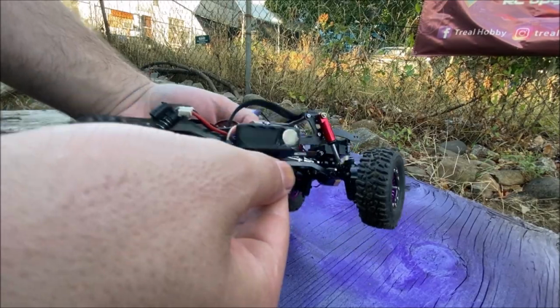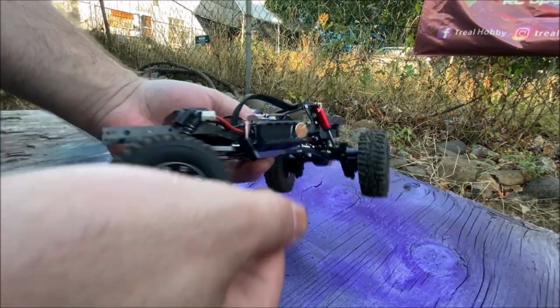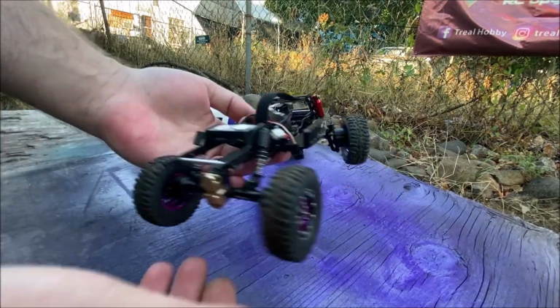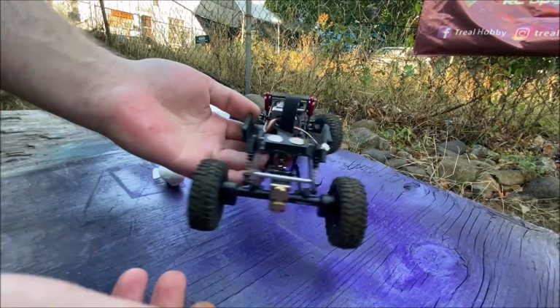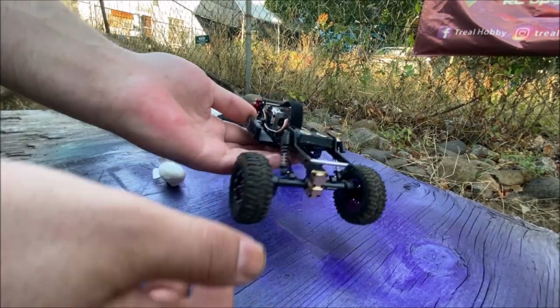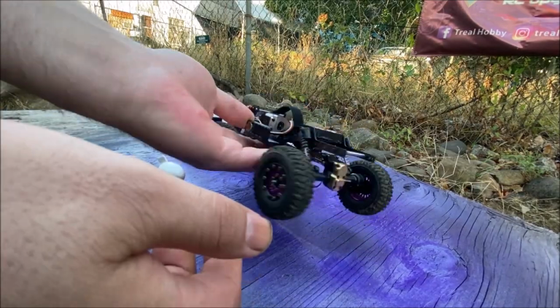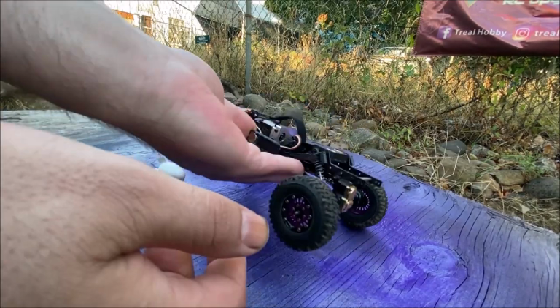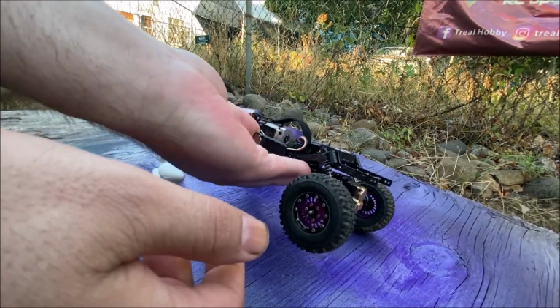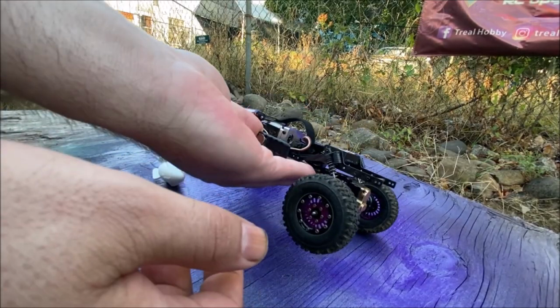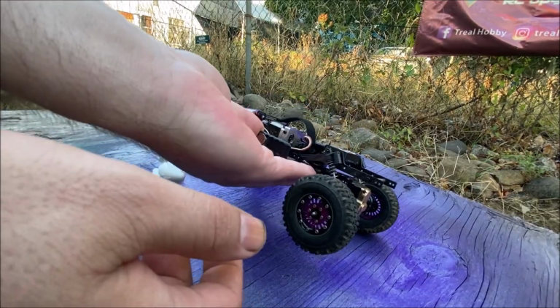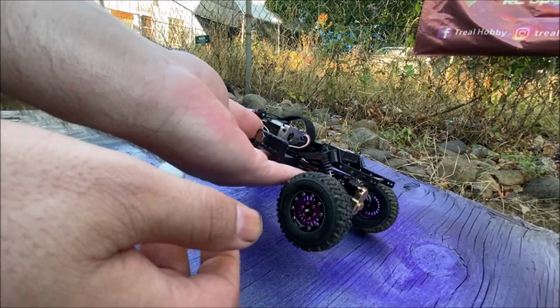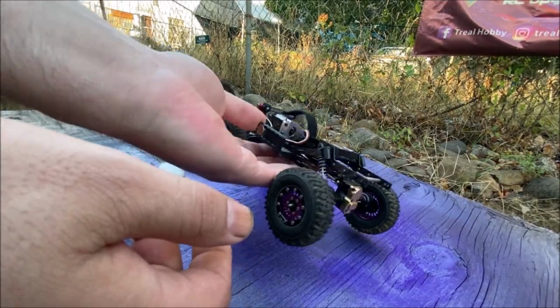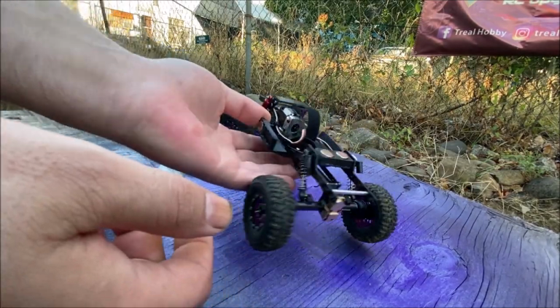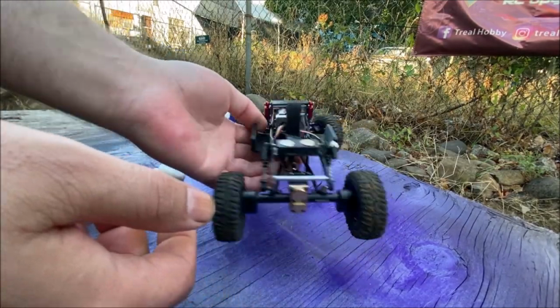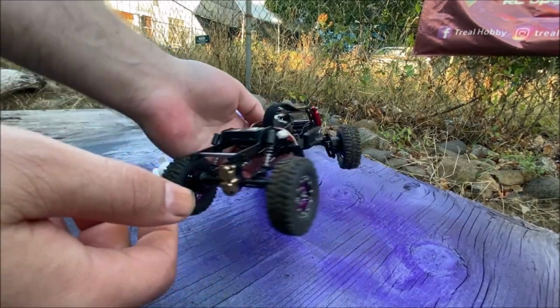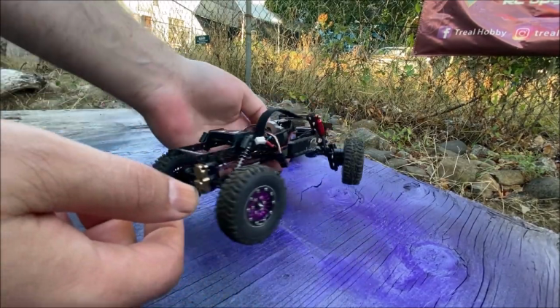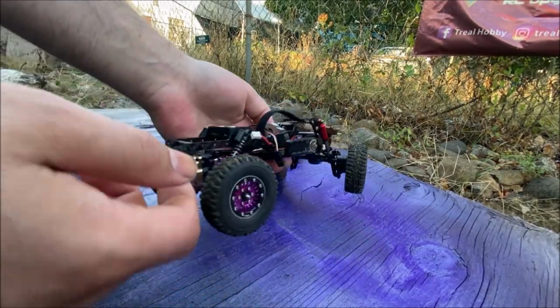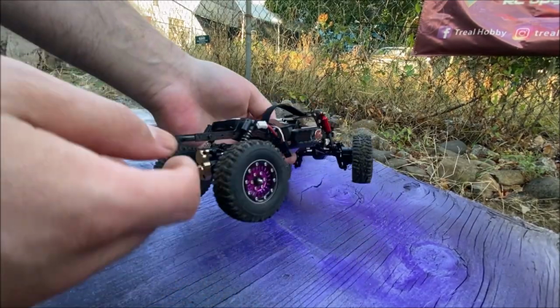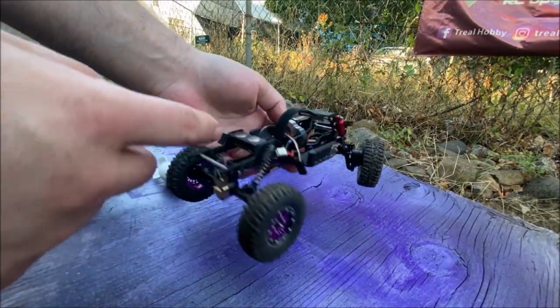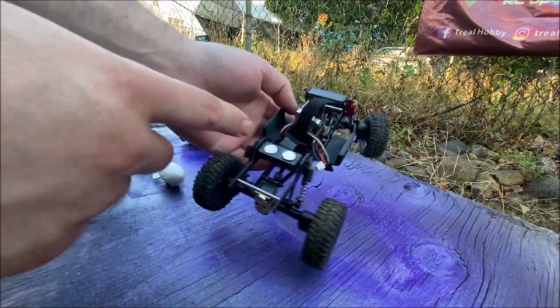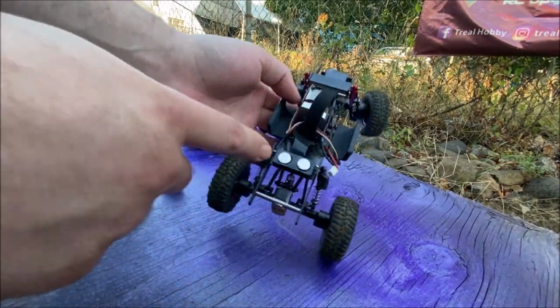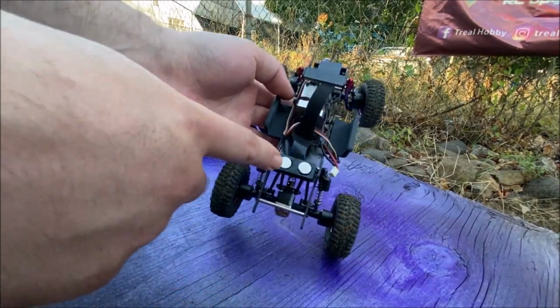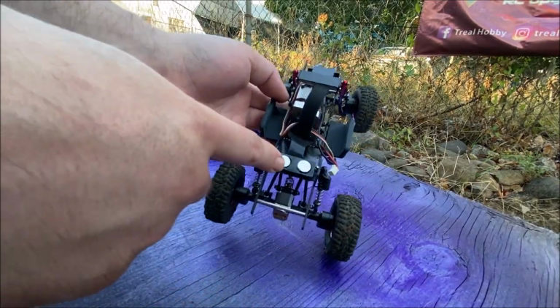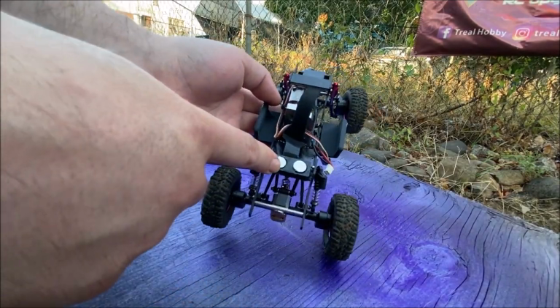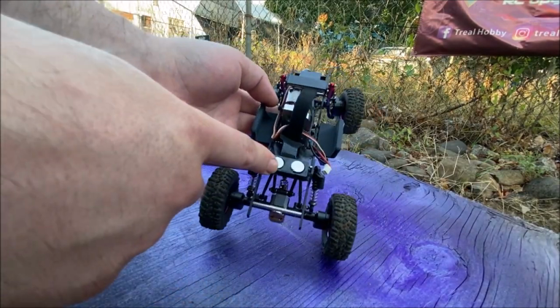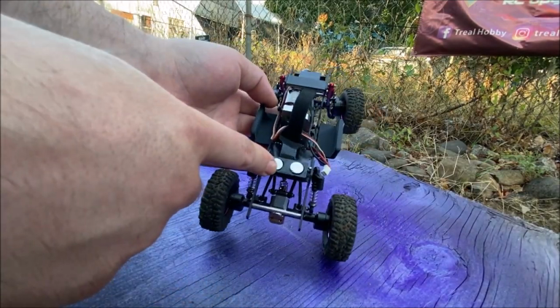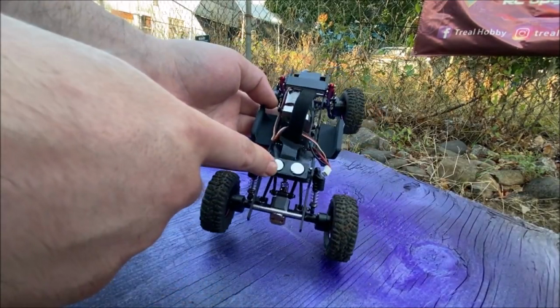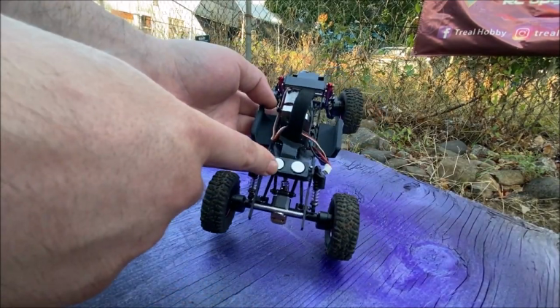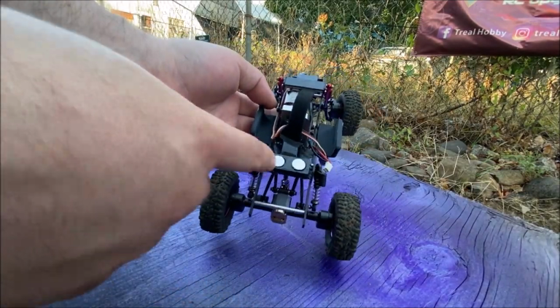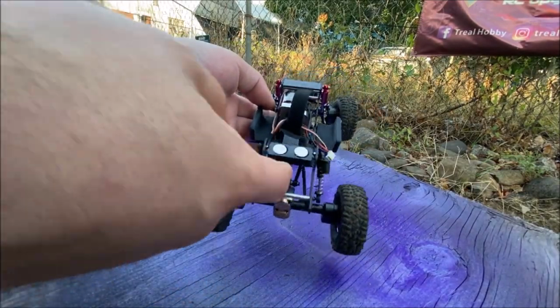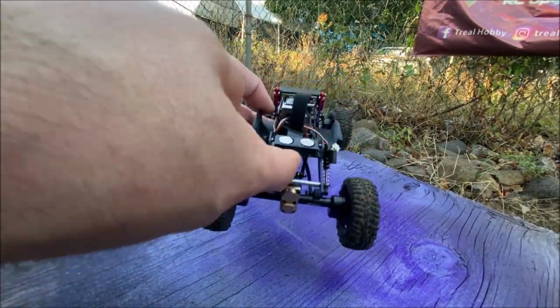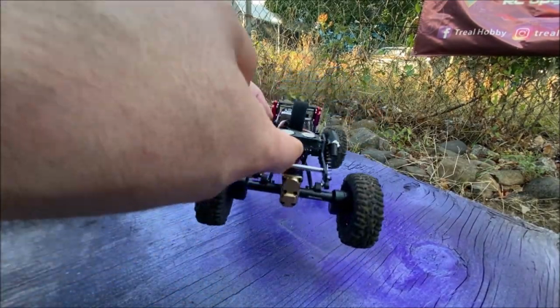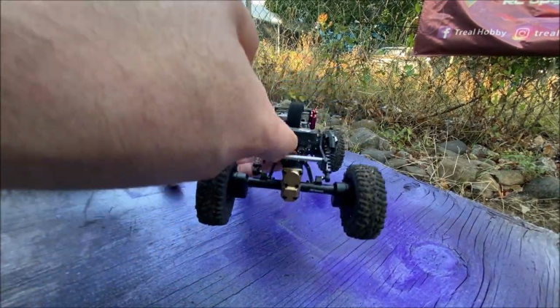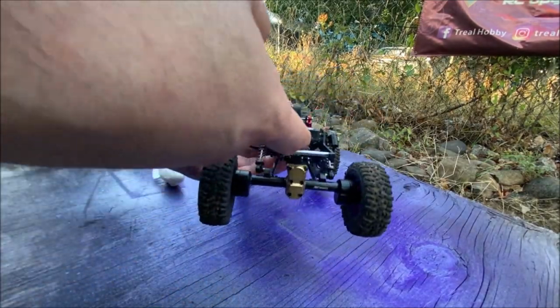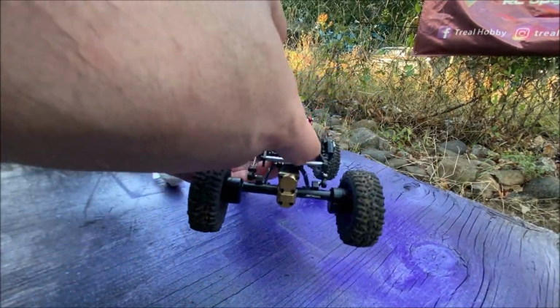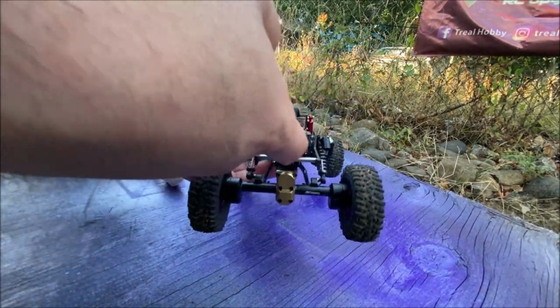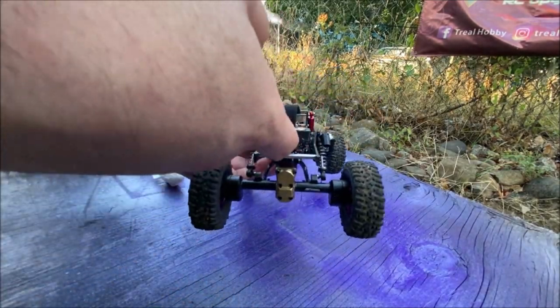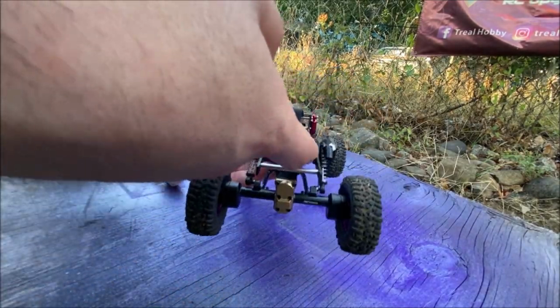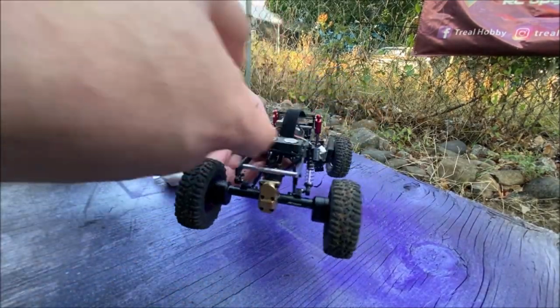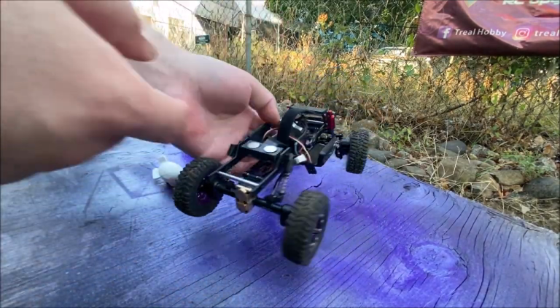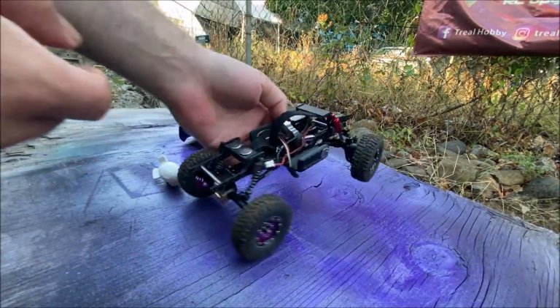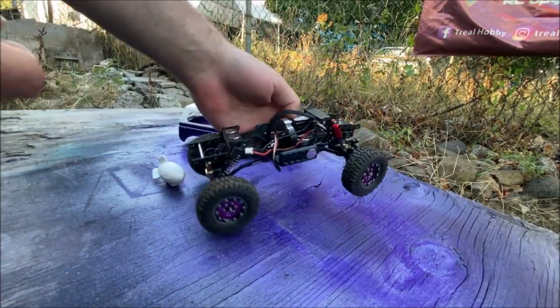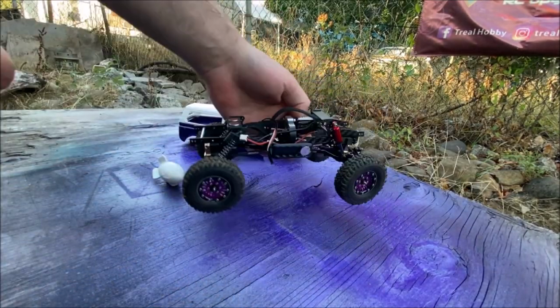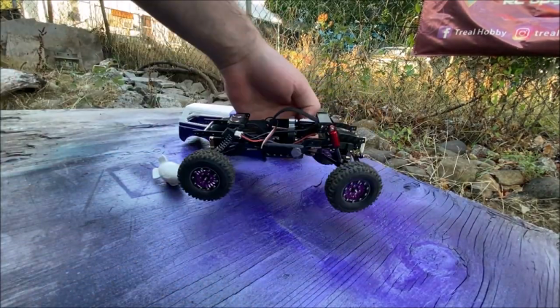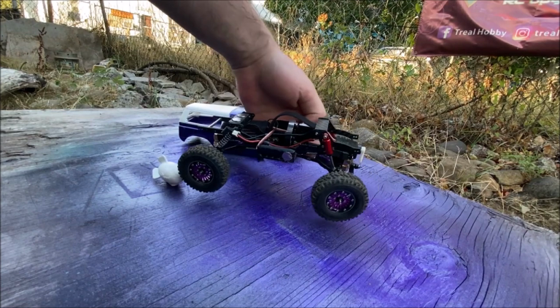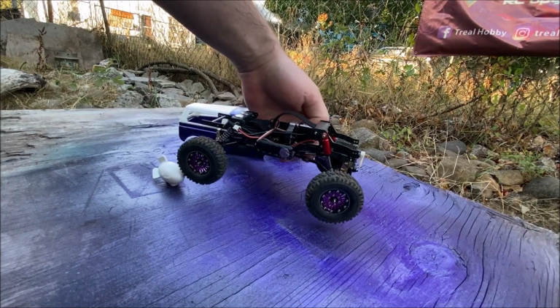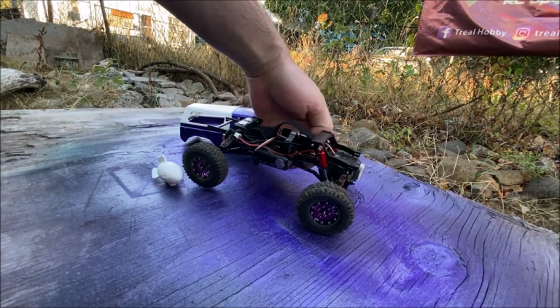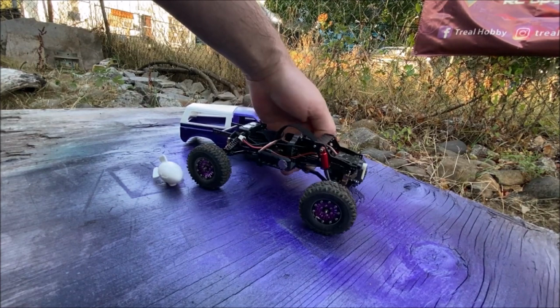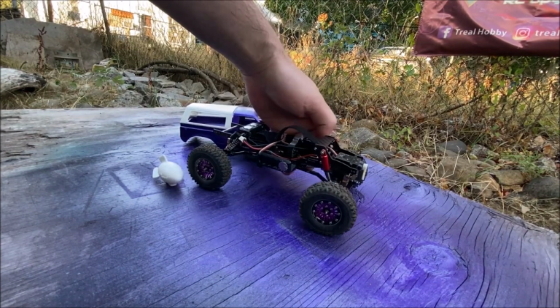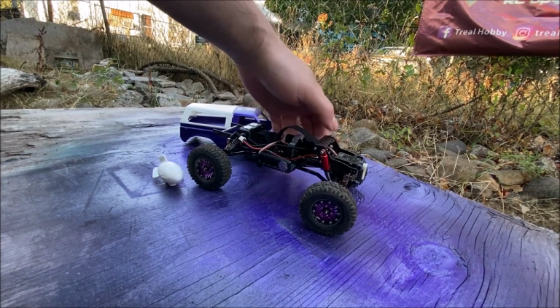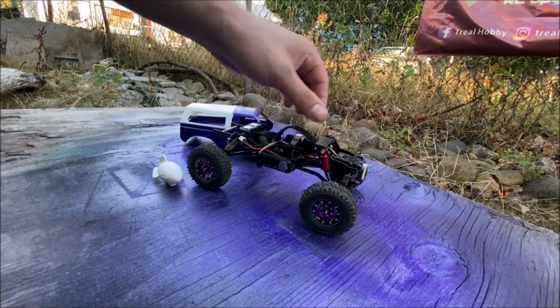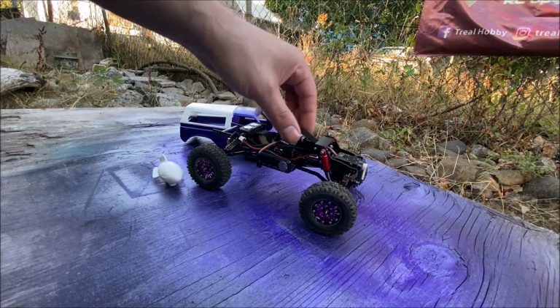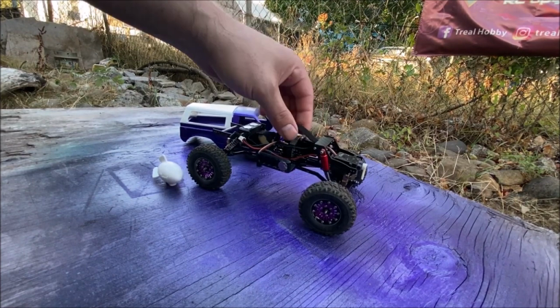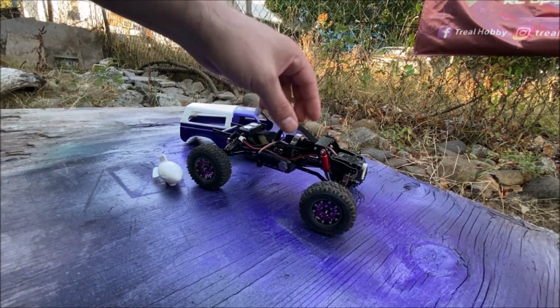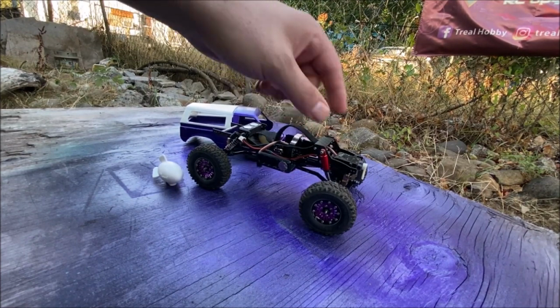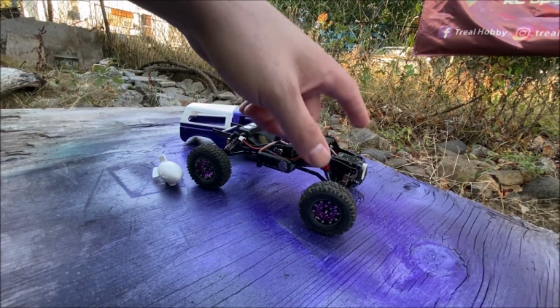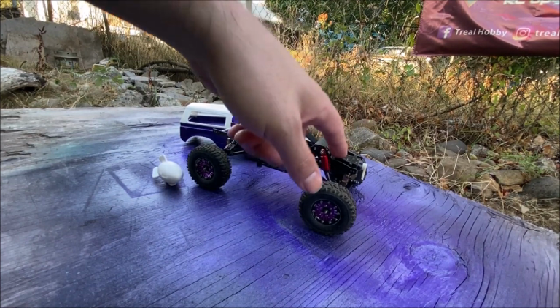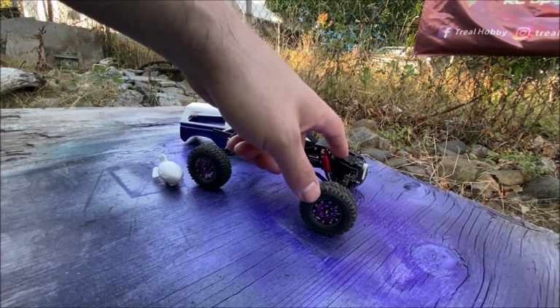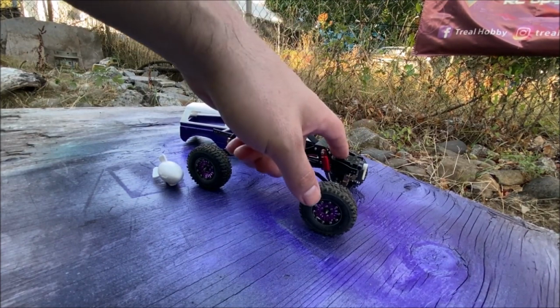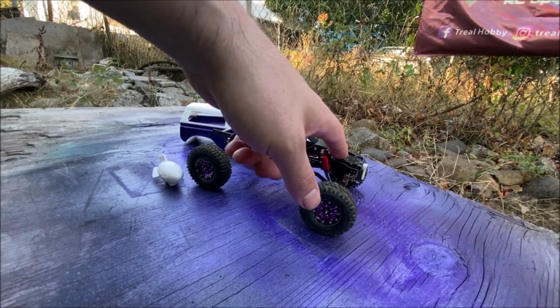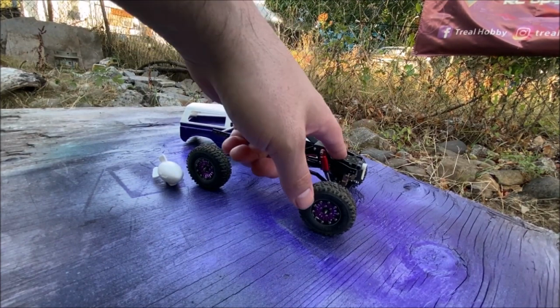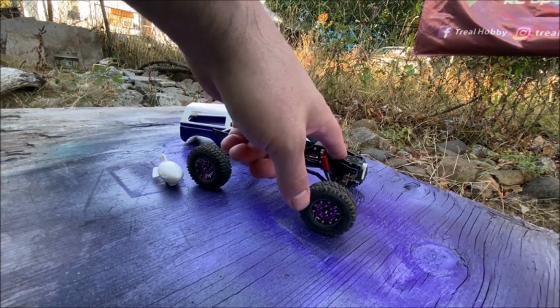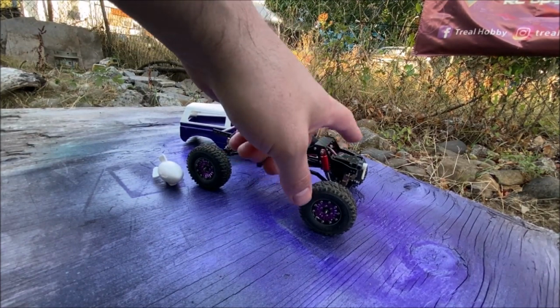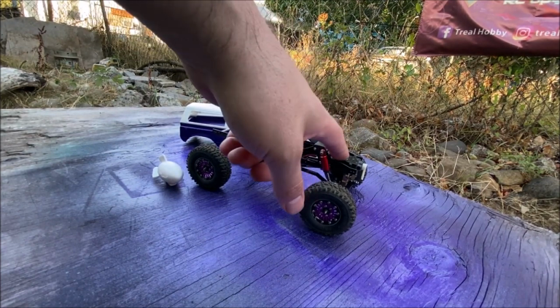Take the body off and you can see magnets on each side — we got some right here that I just glued to the cross member.